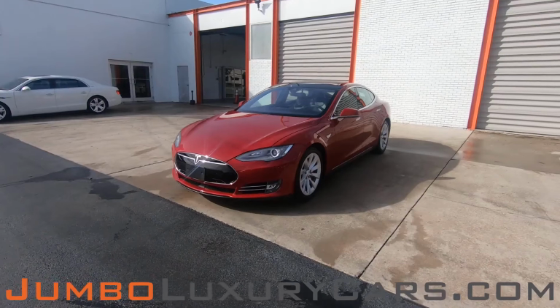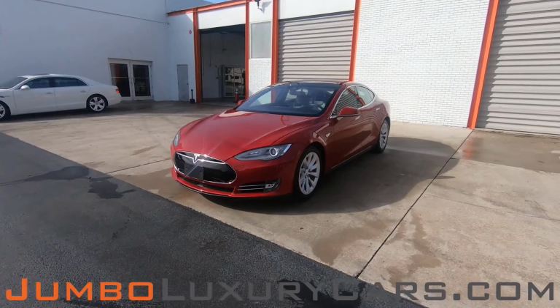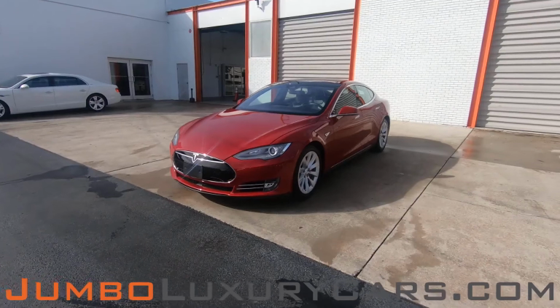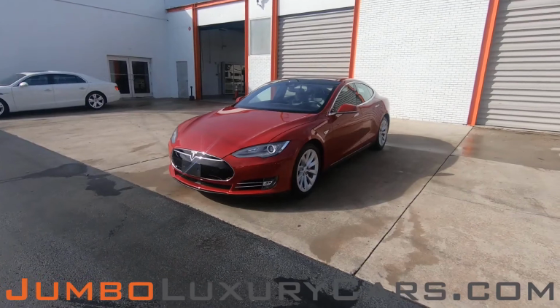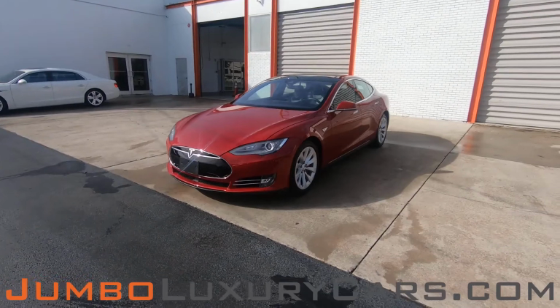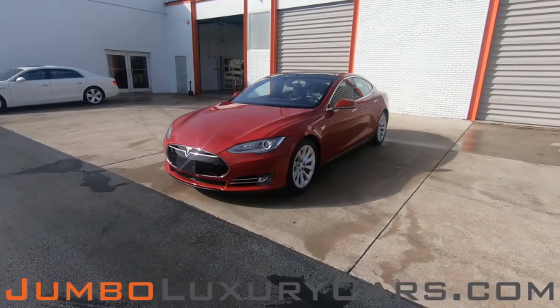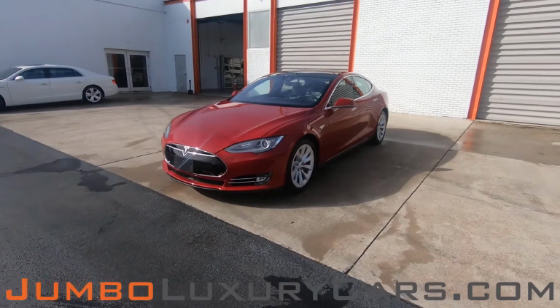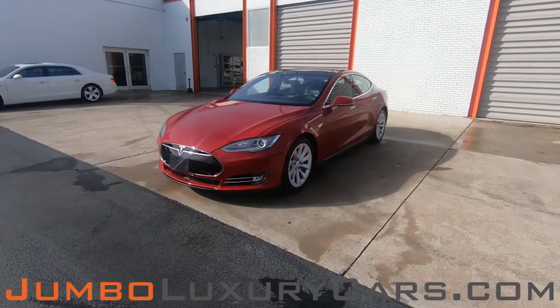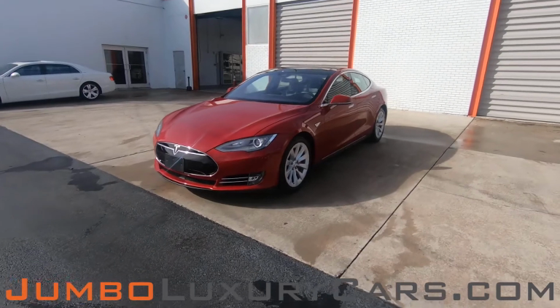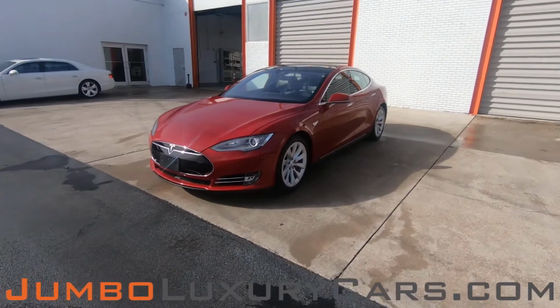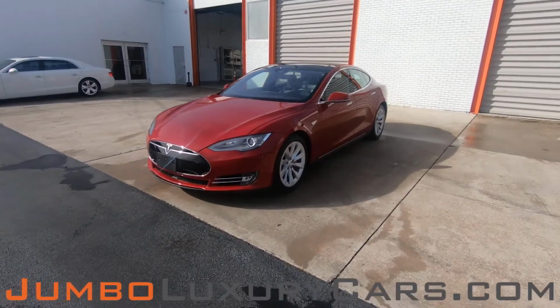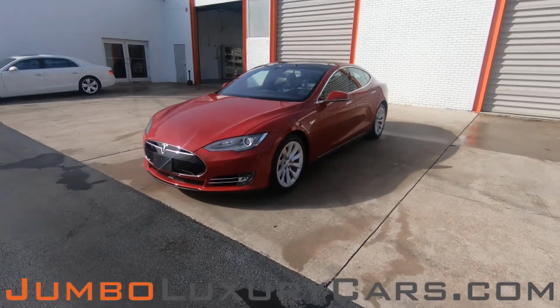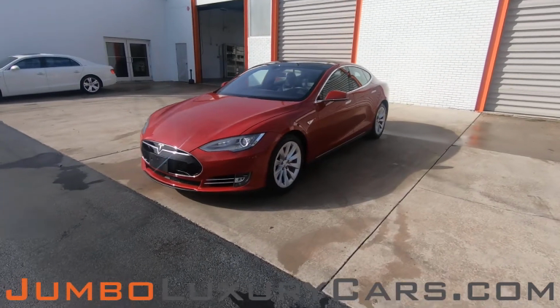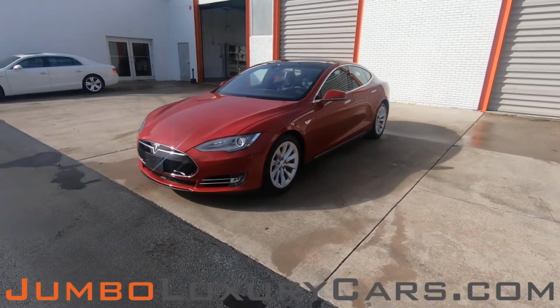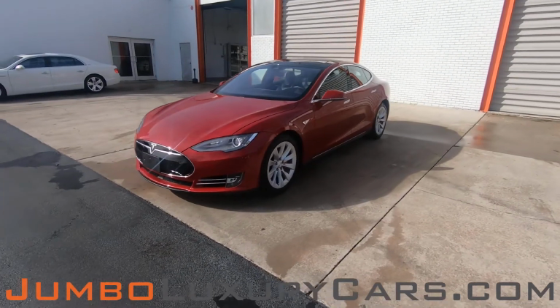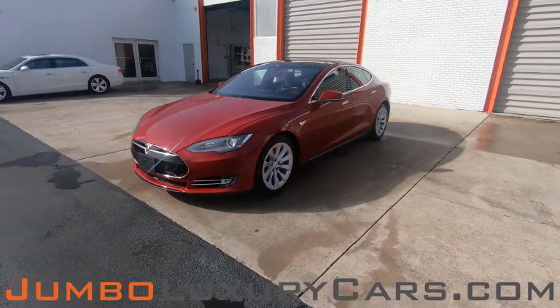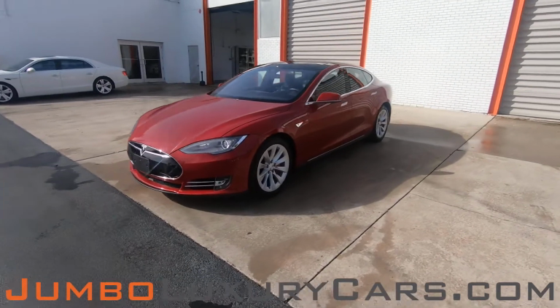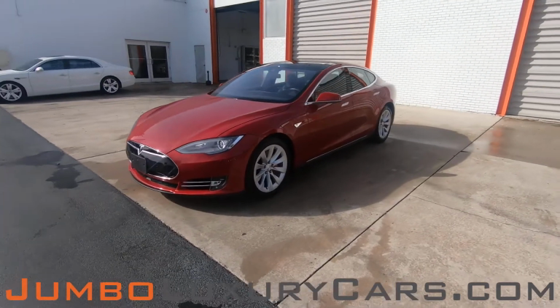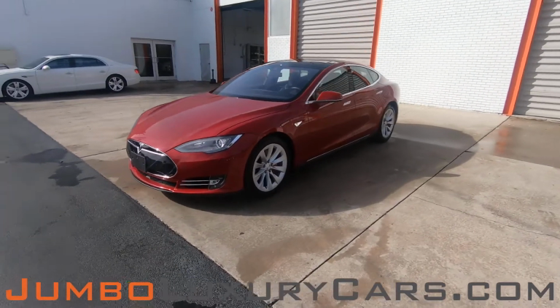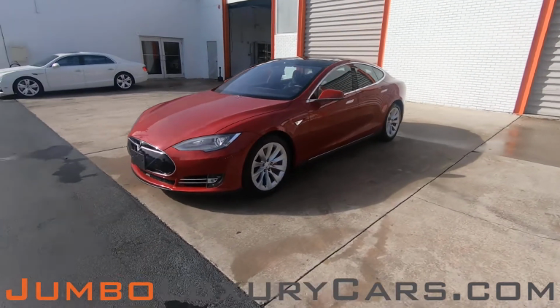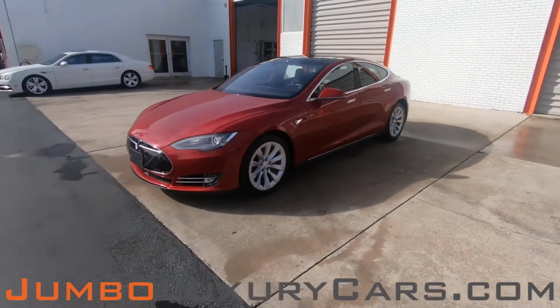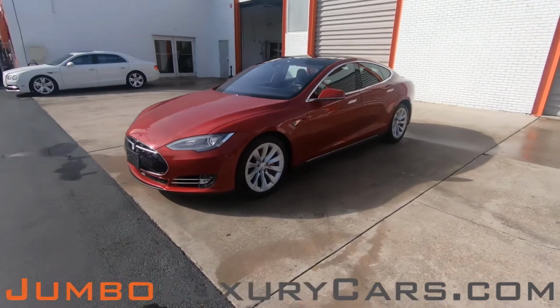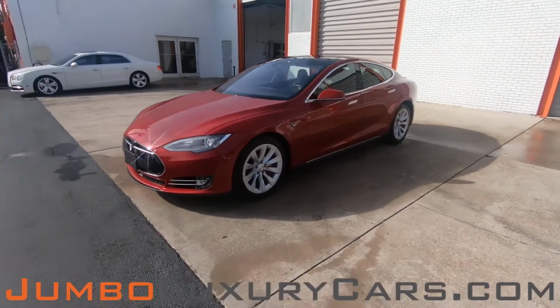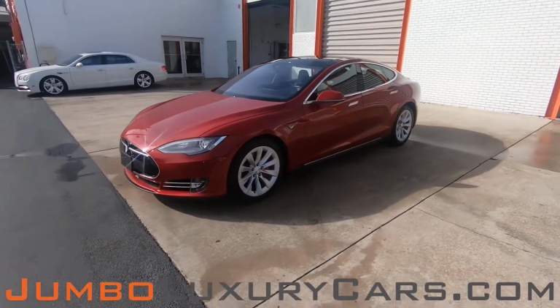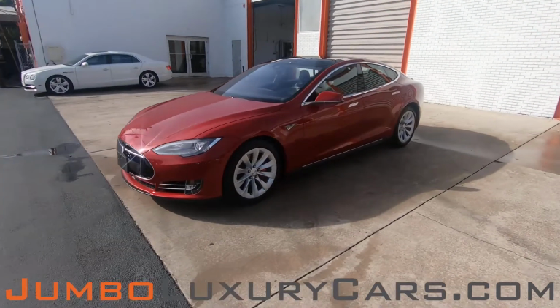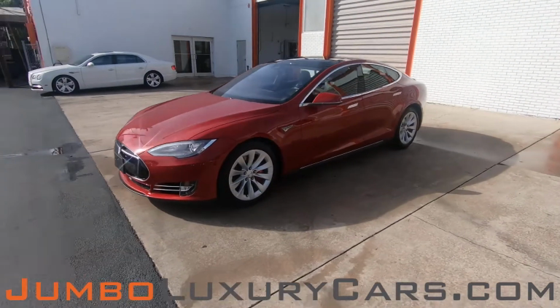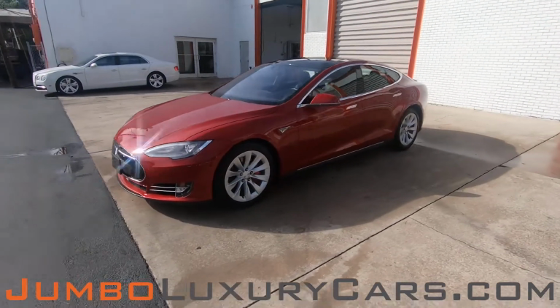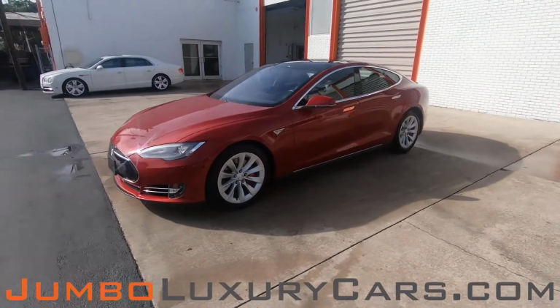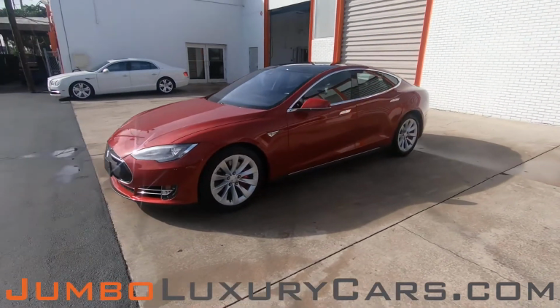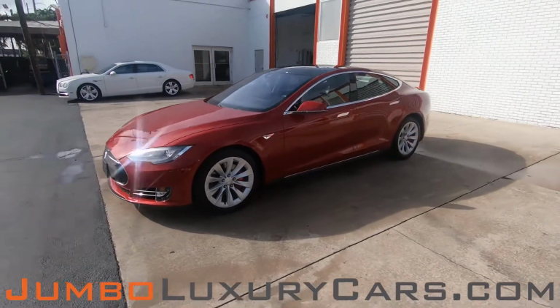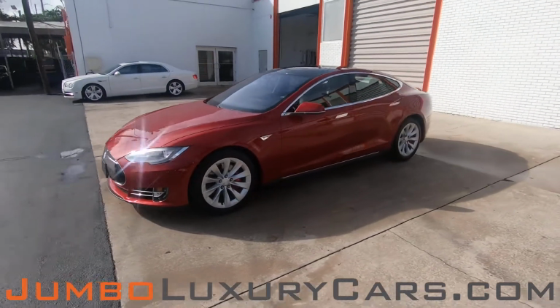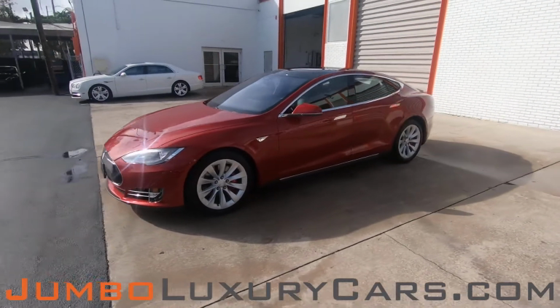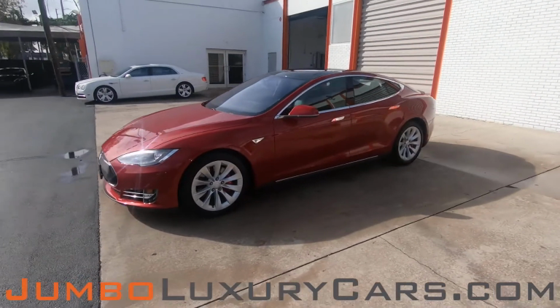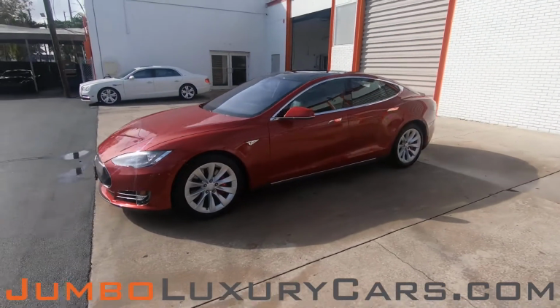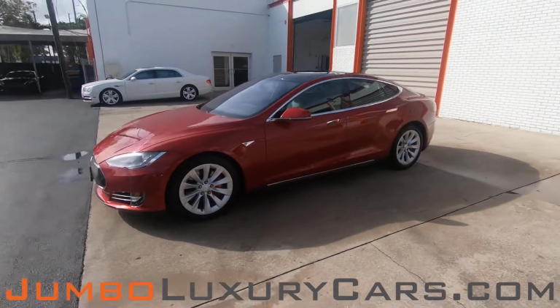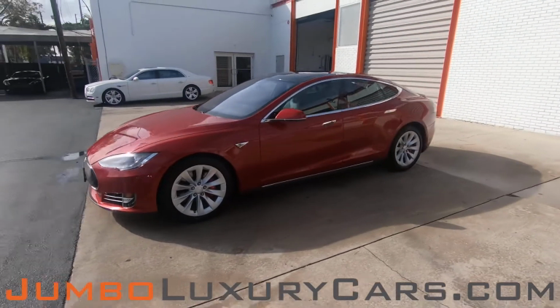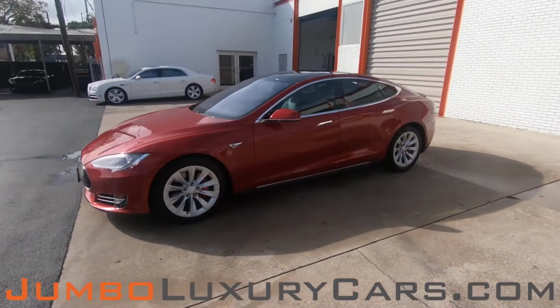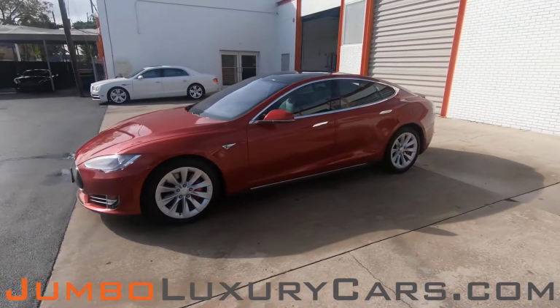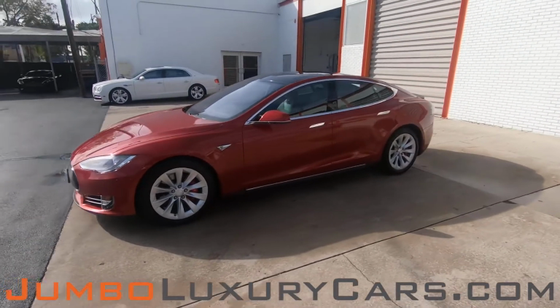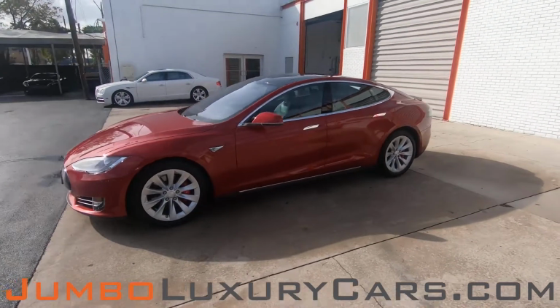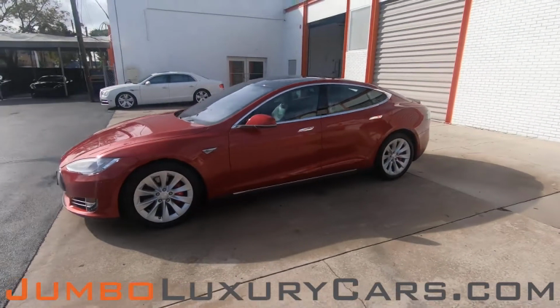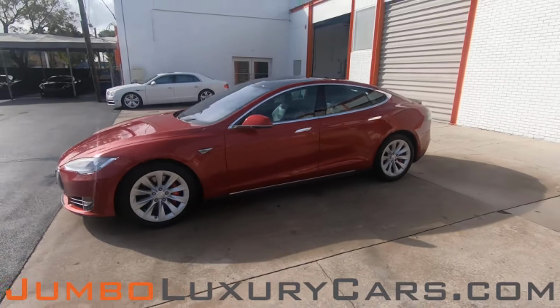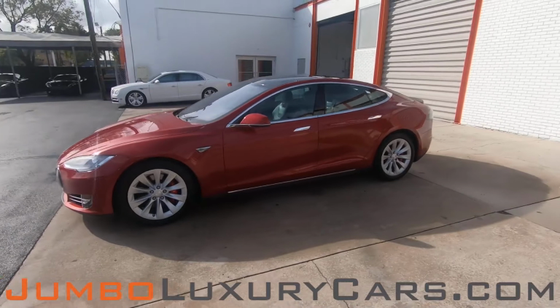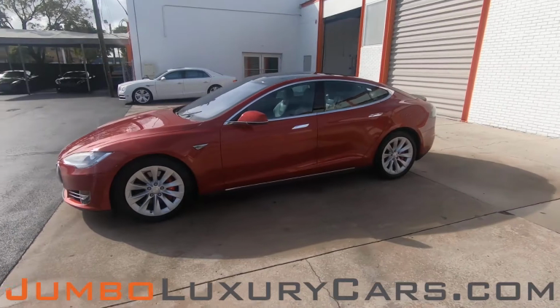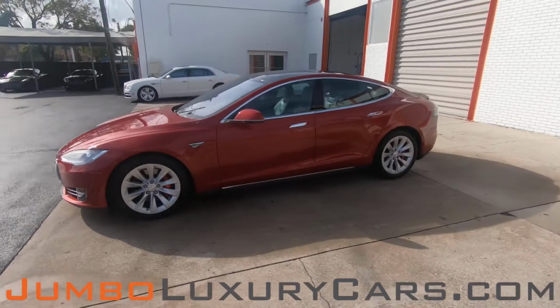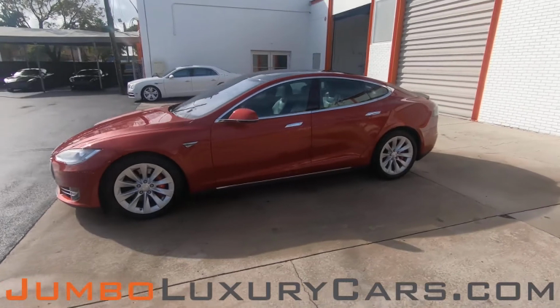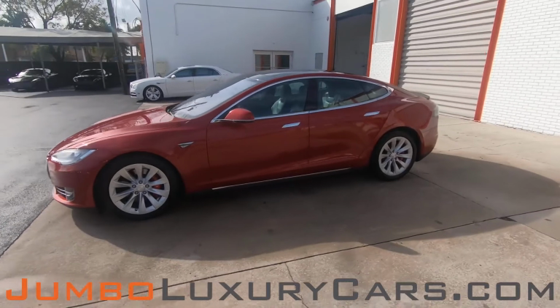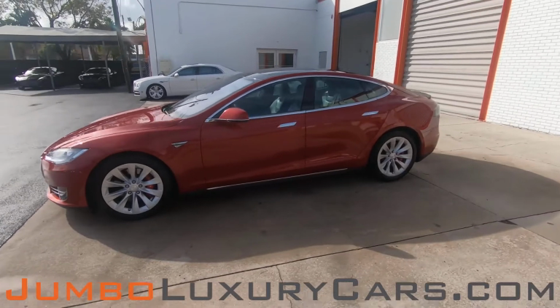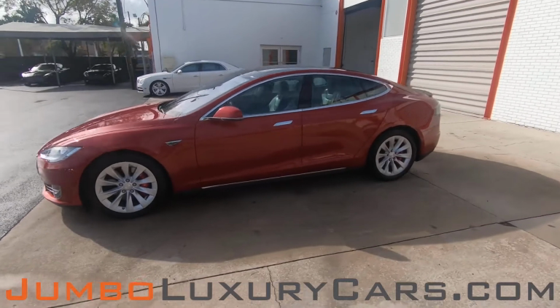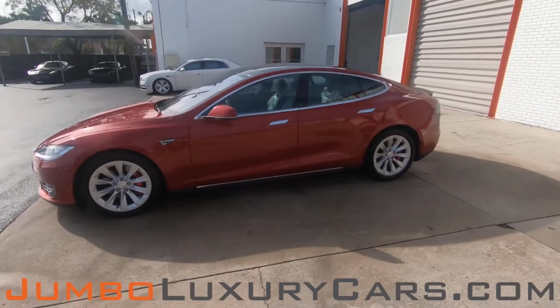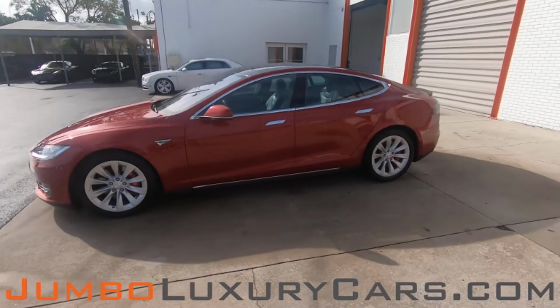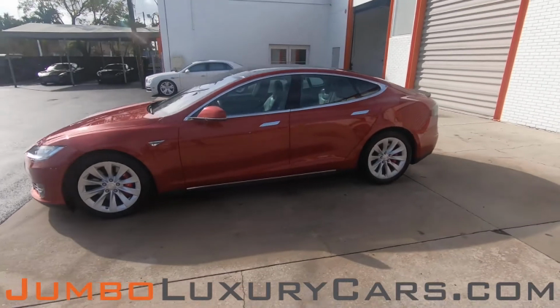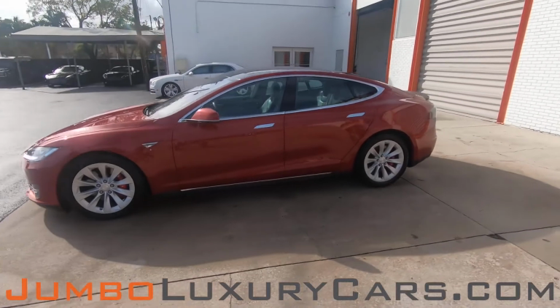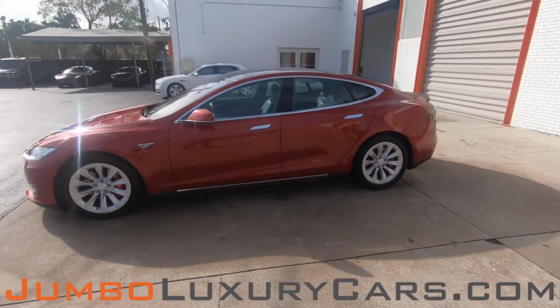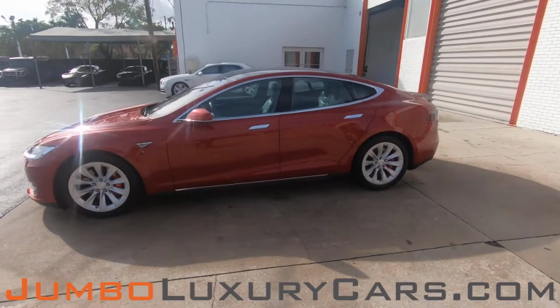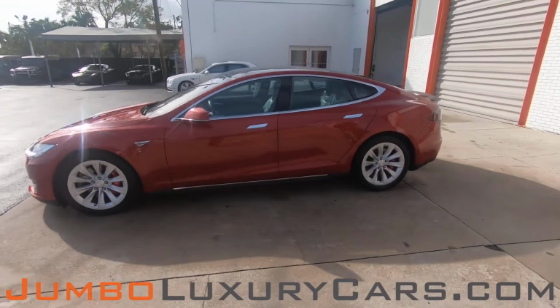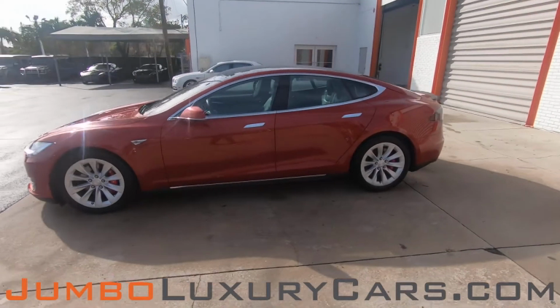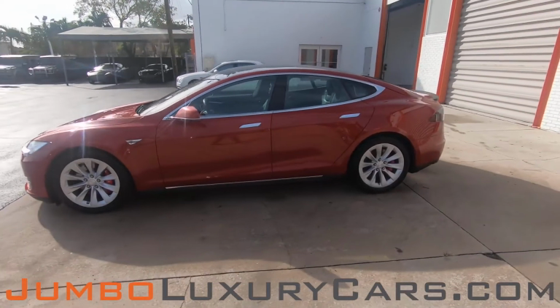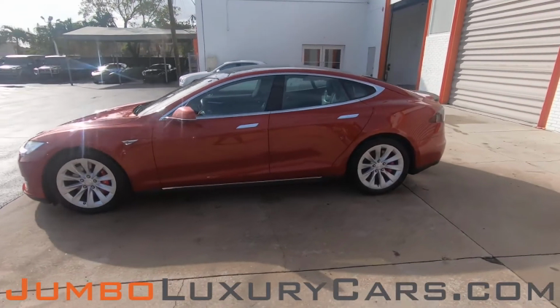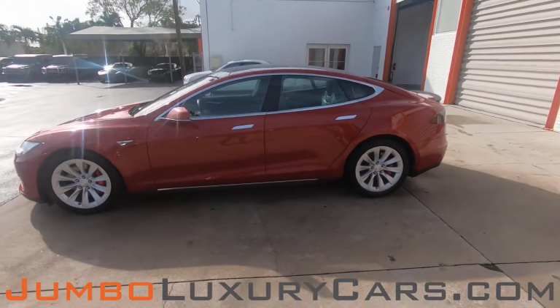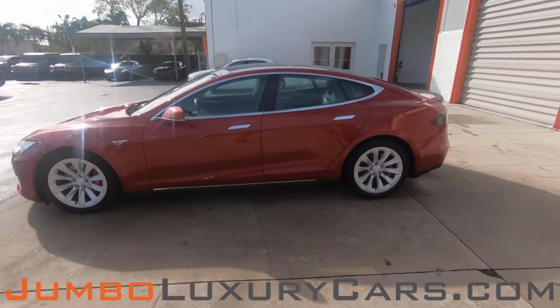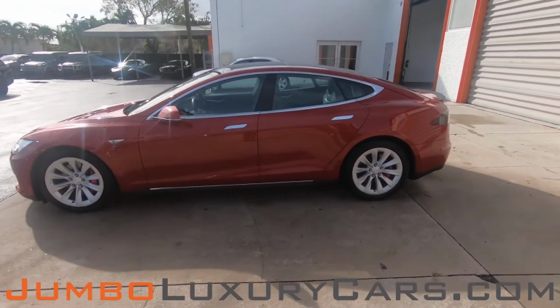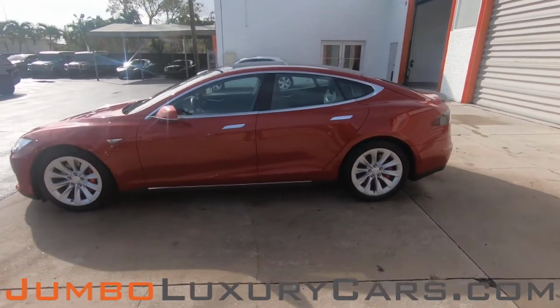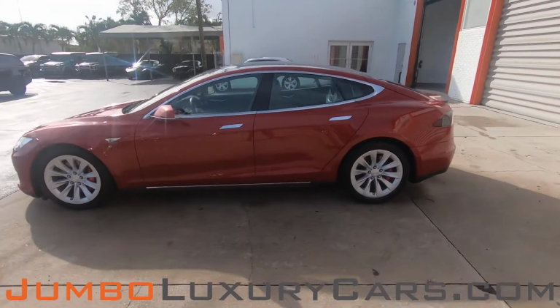Dear future customer, welcome to Jumbo Luxury Cars. Here is your 2016 Tesla Model S, stock number 8132.